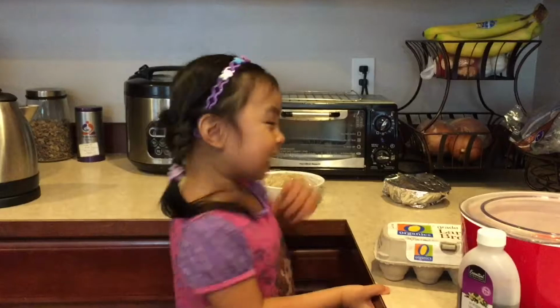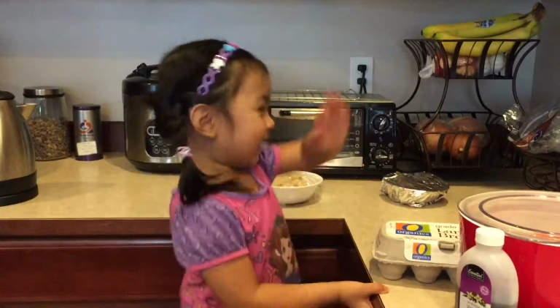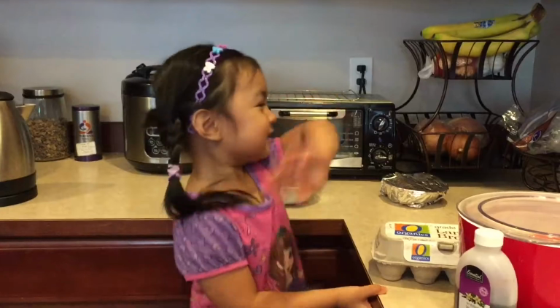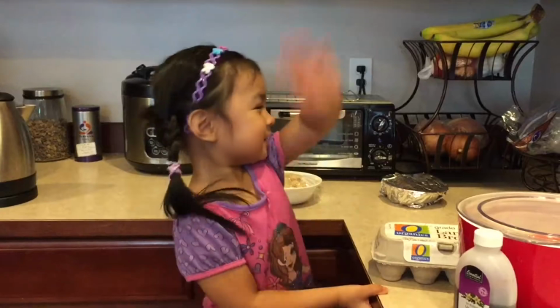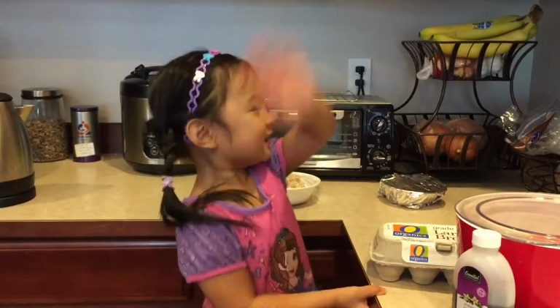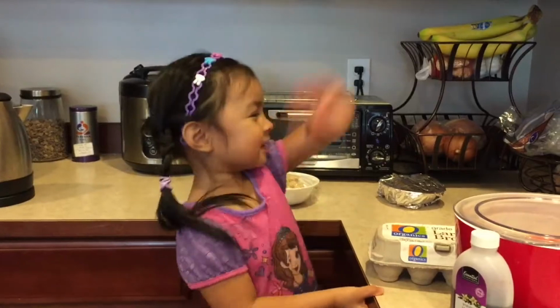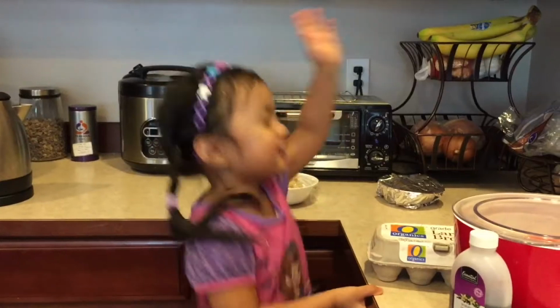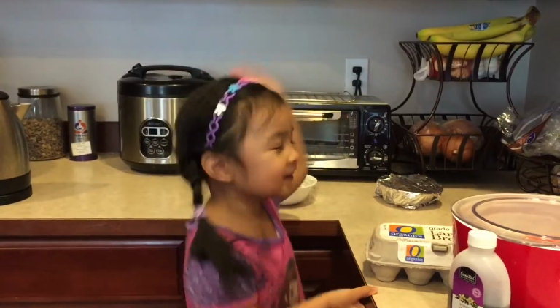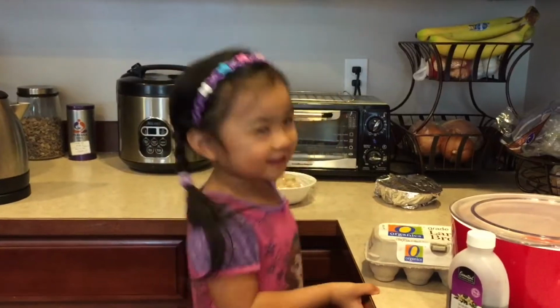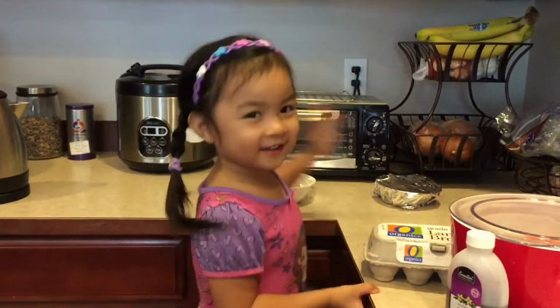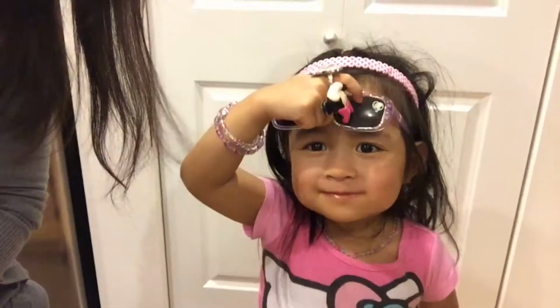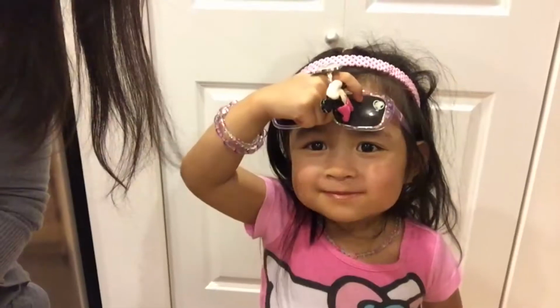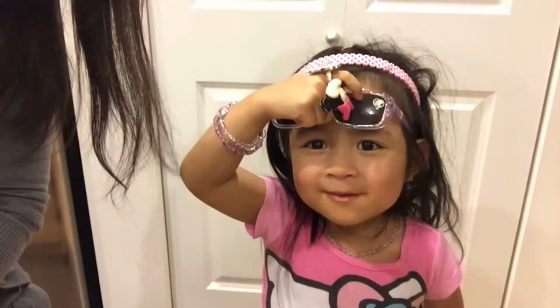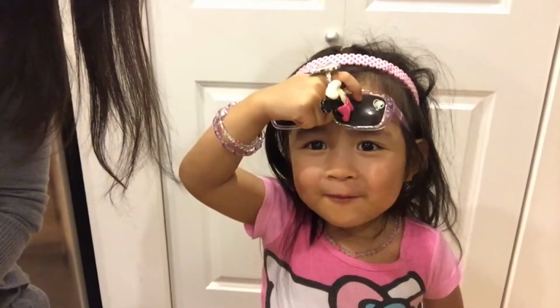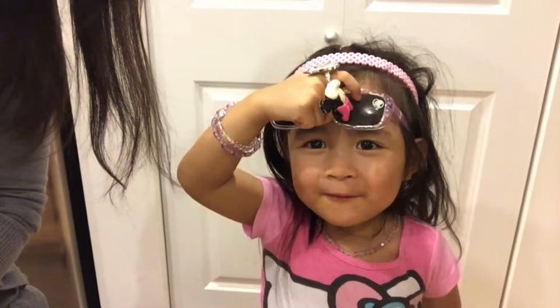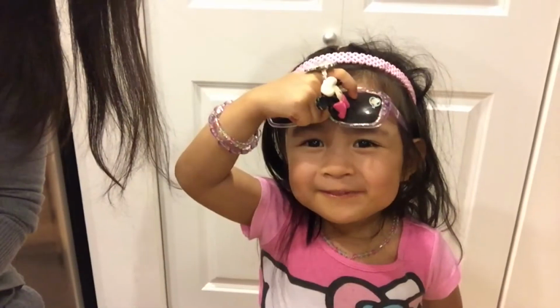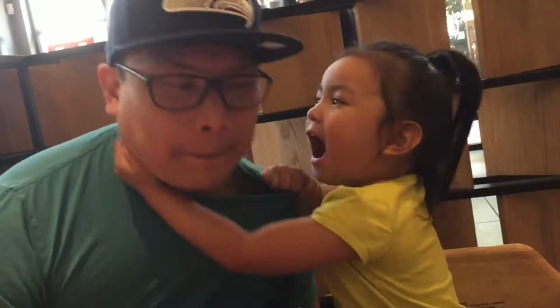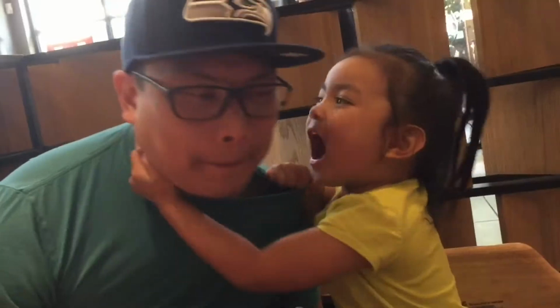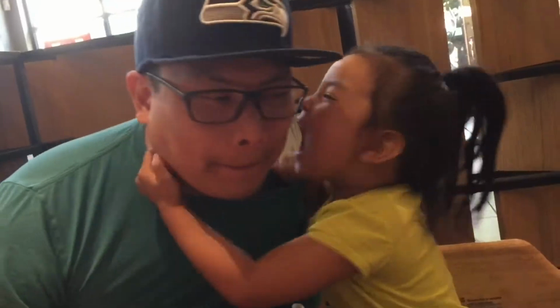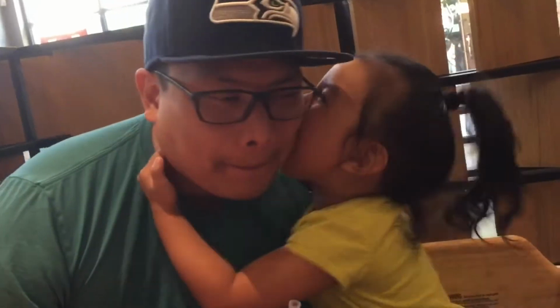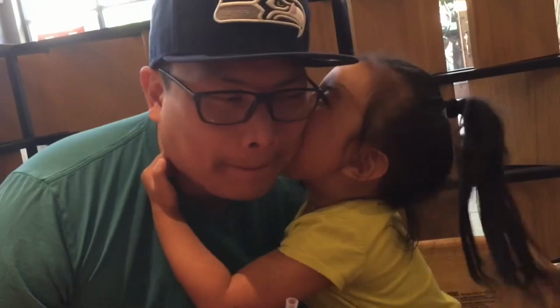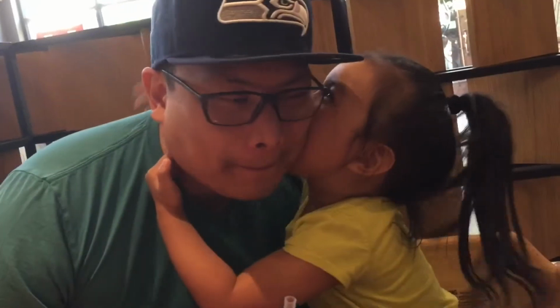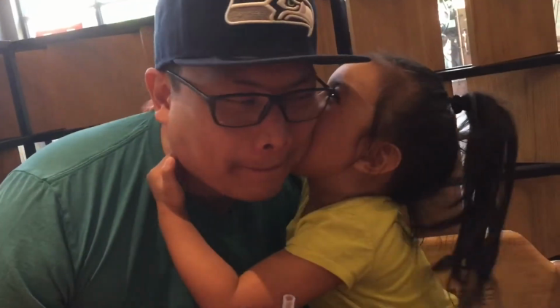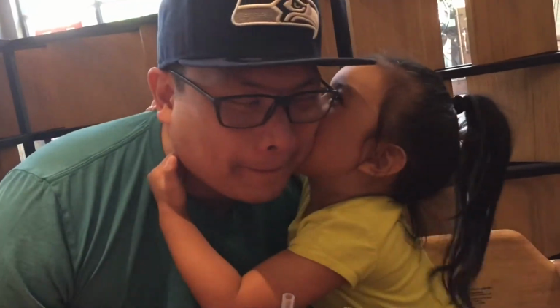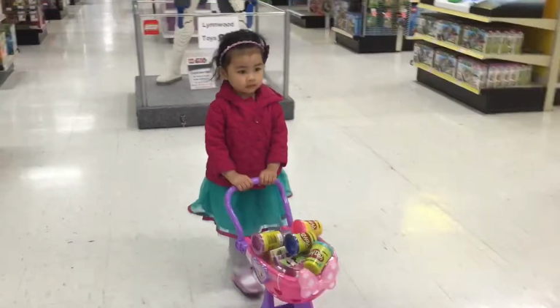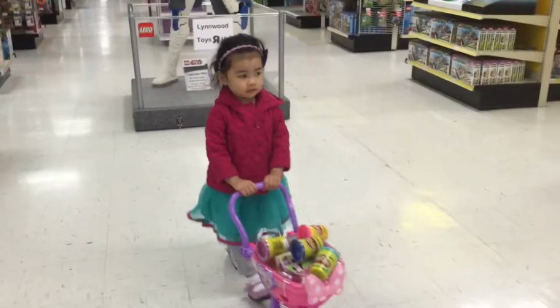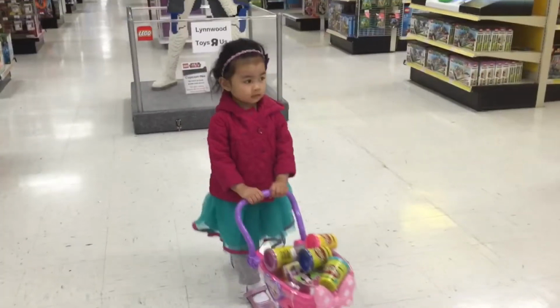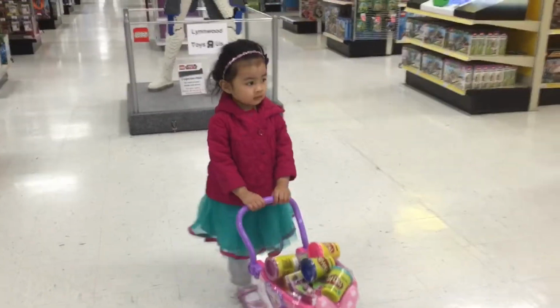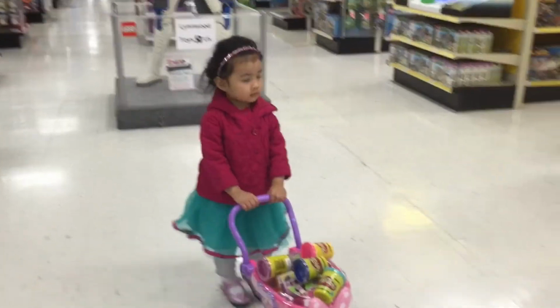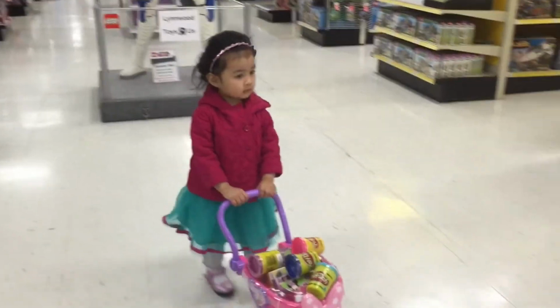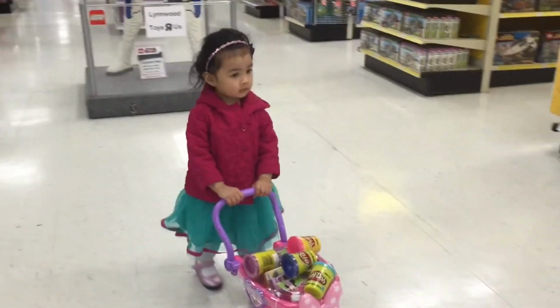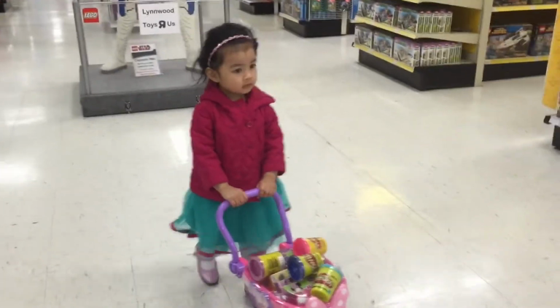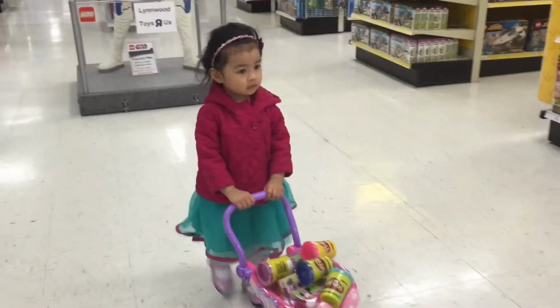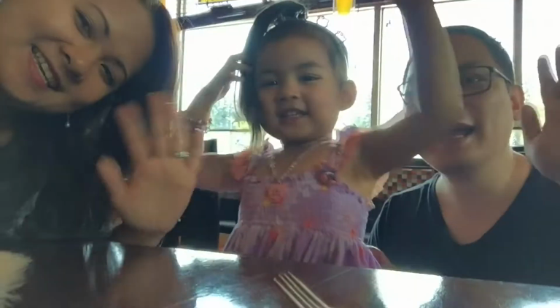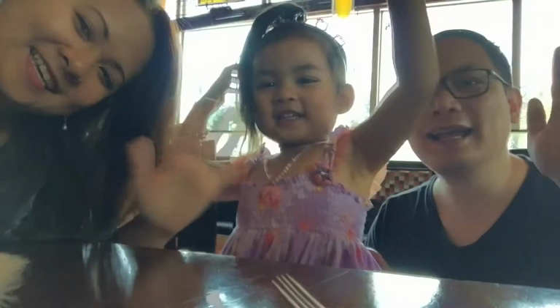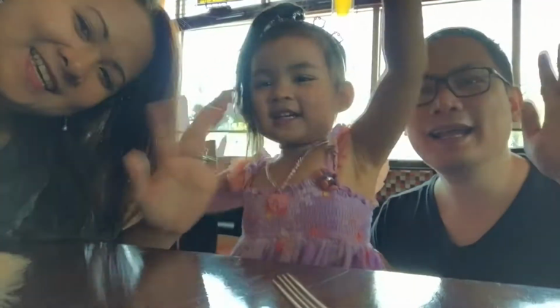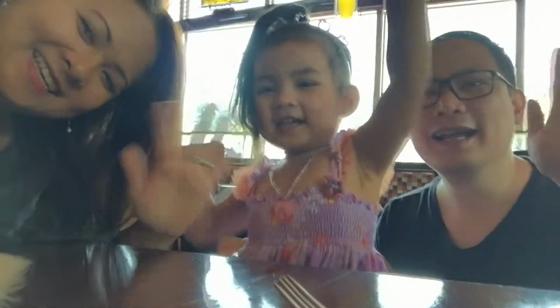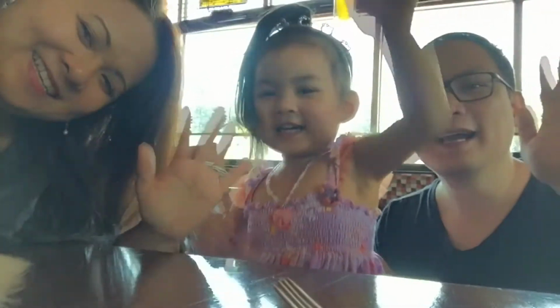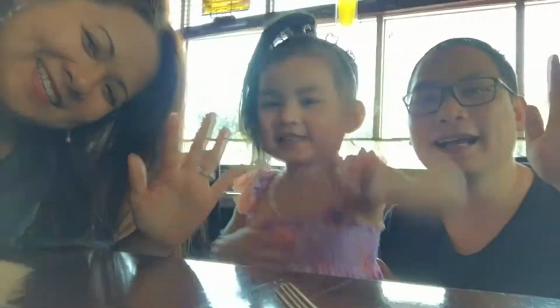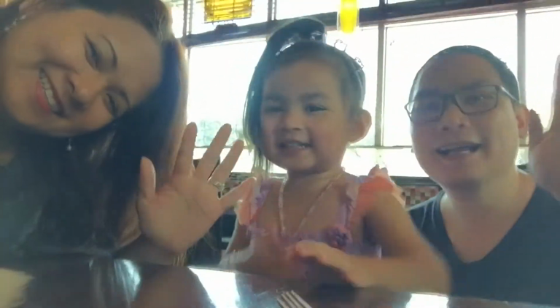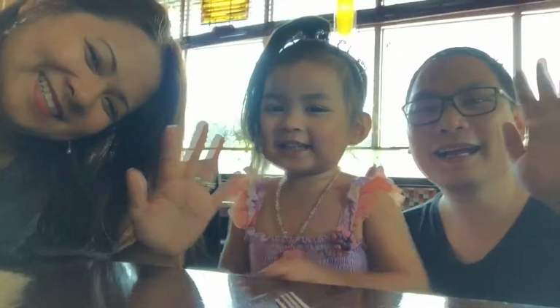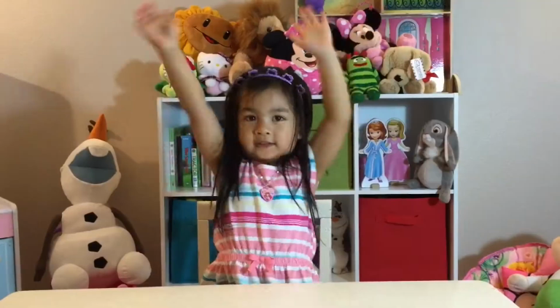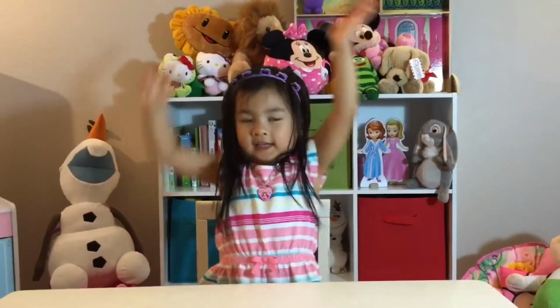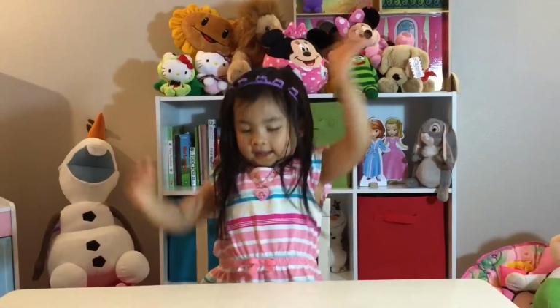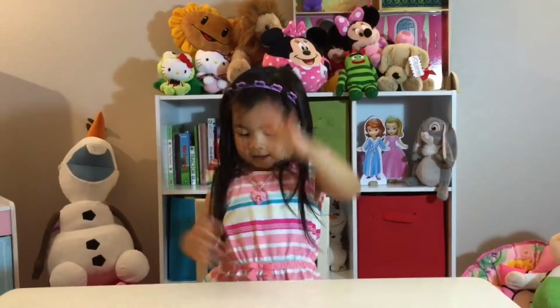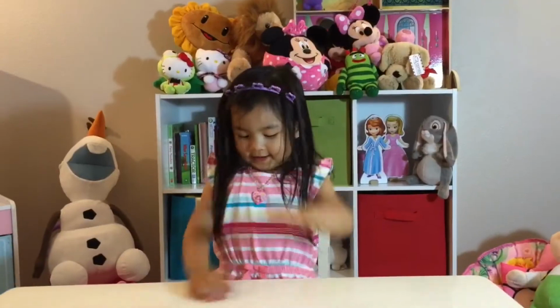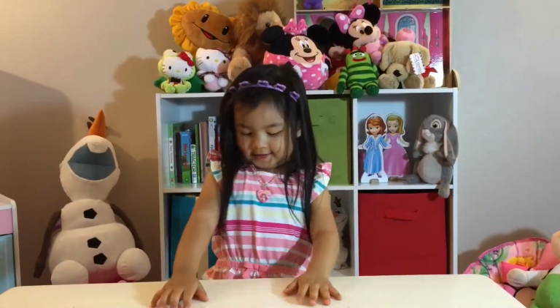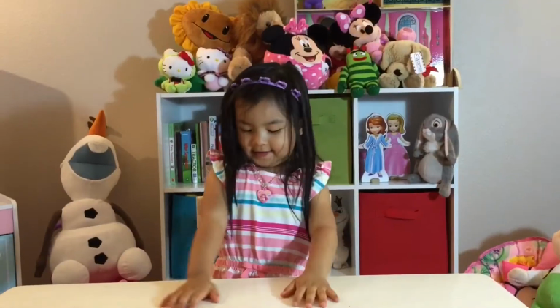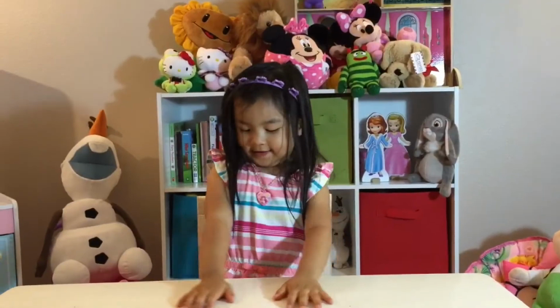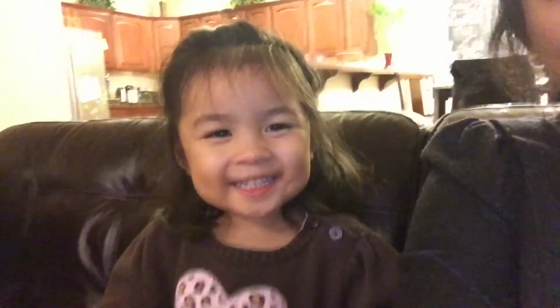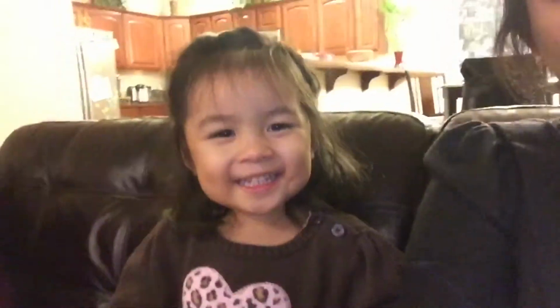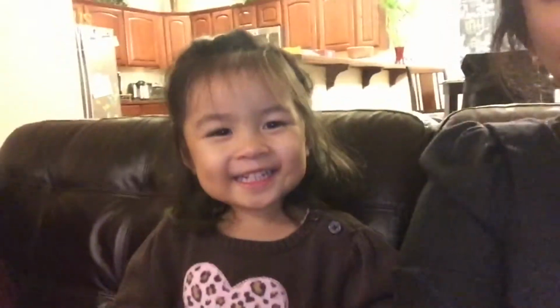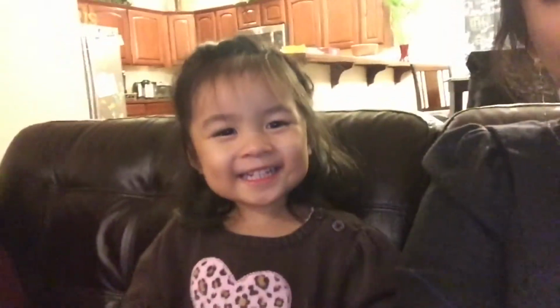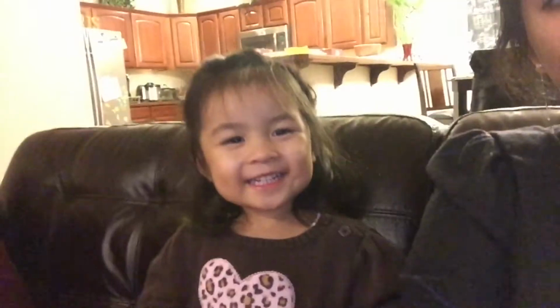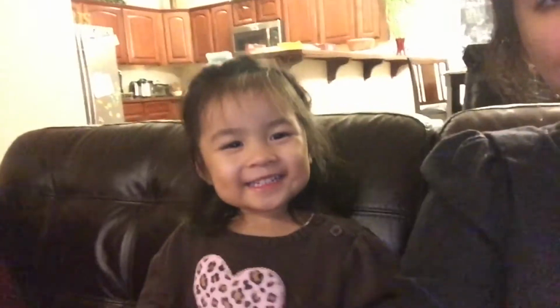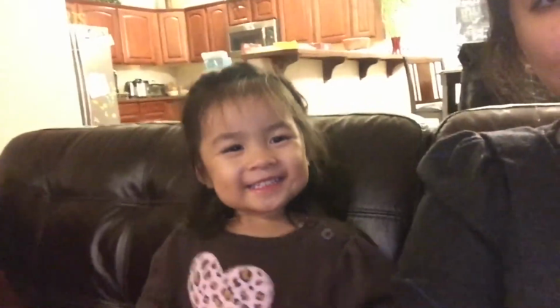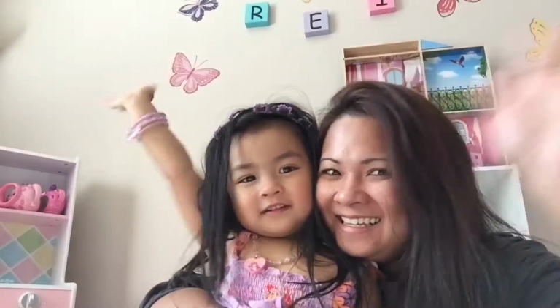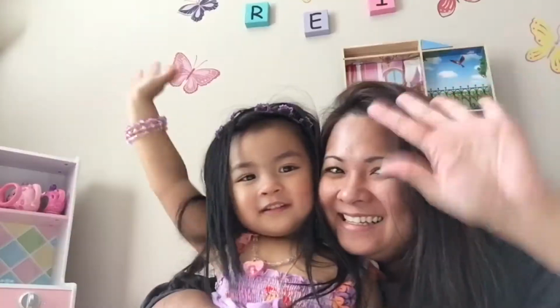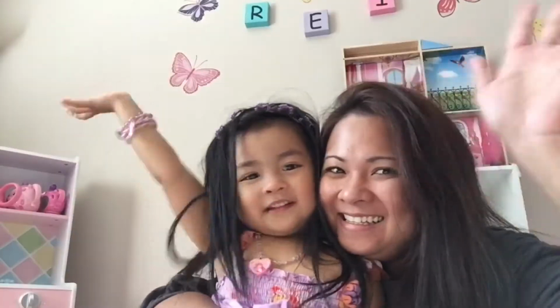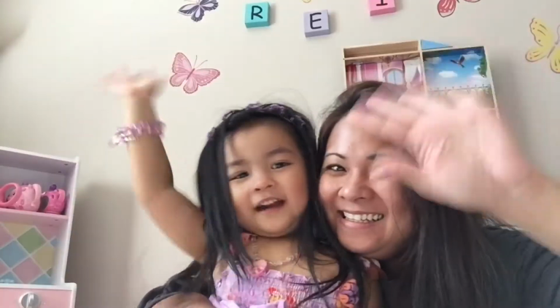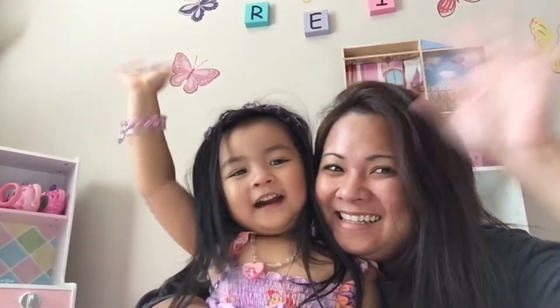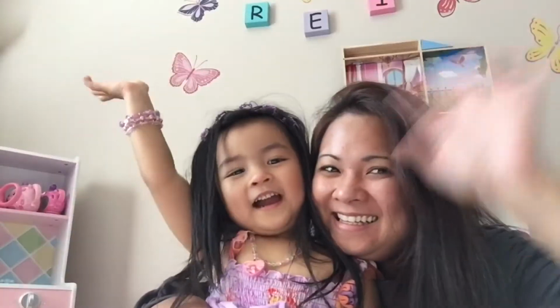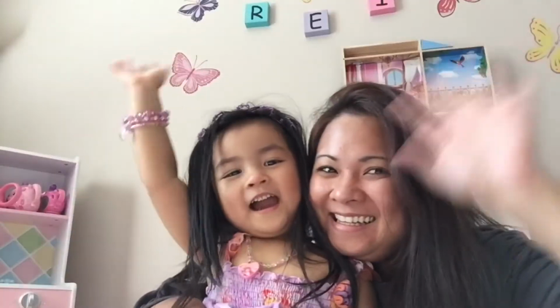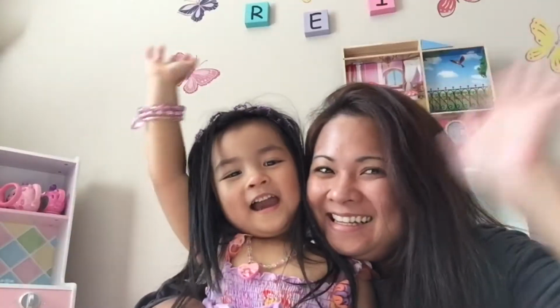Mommy, where's Audrey? Welcome to Audrey's history room.